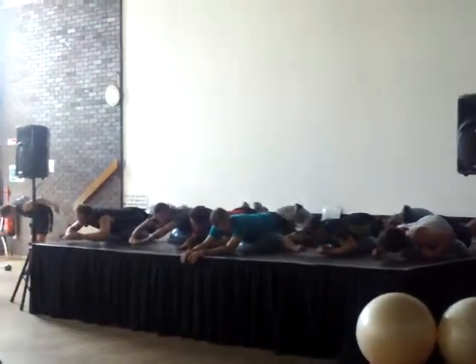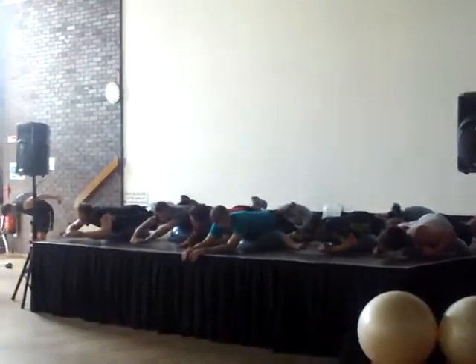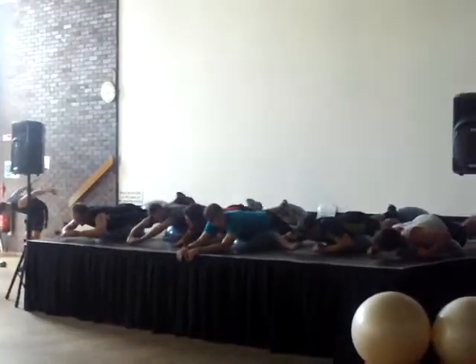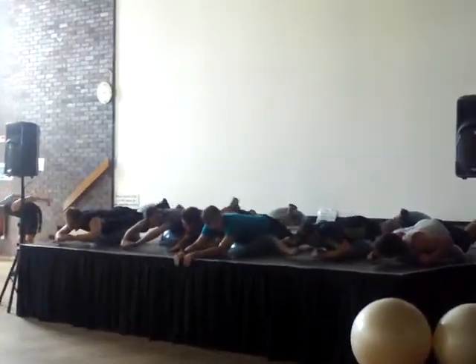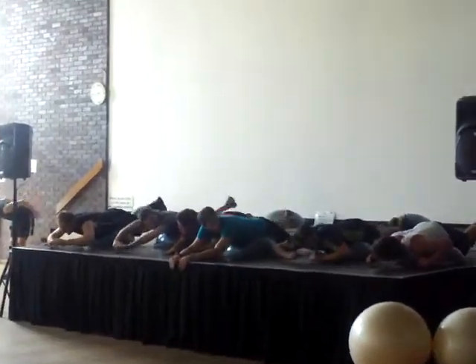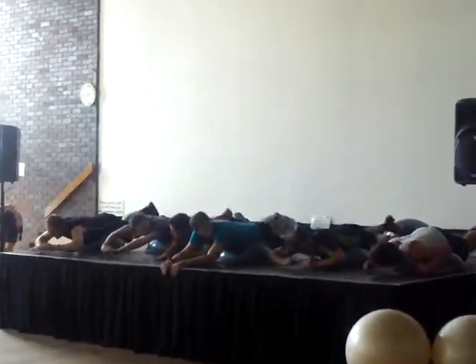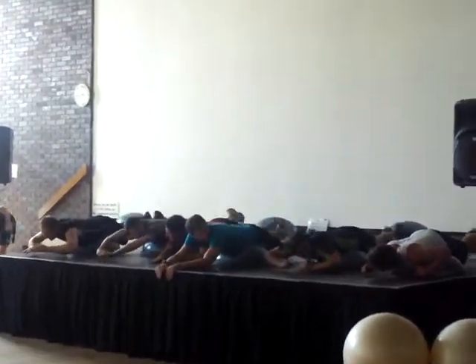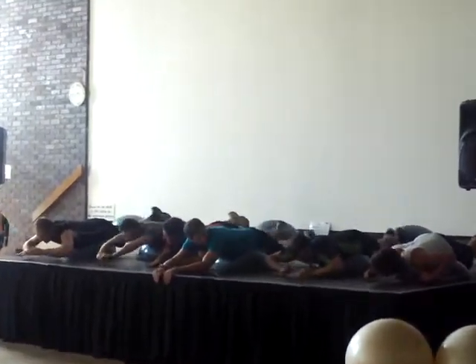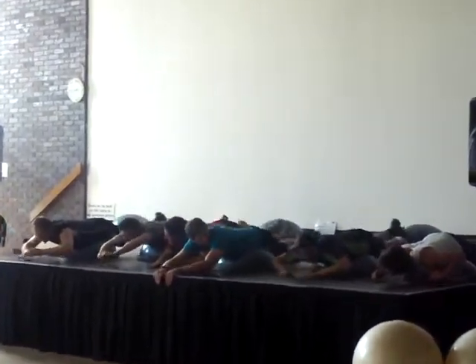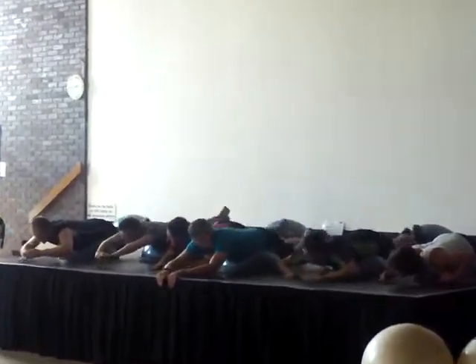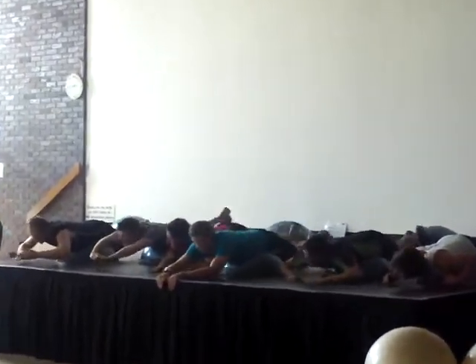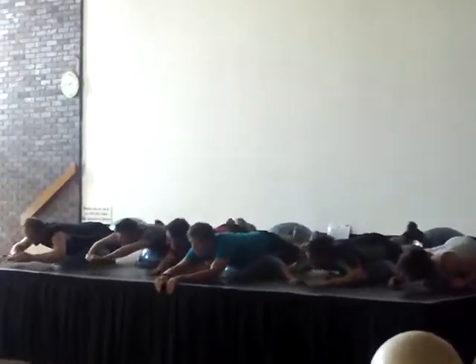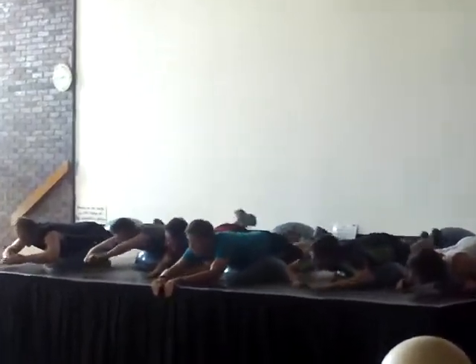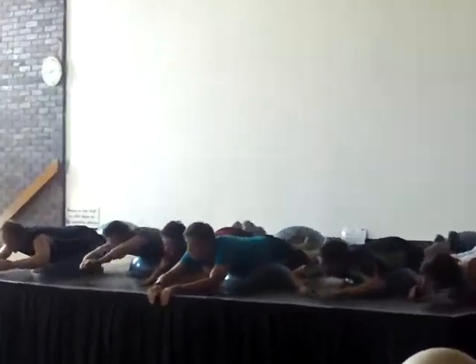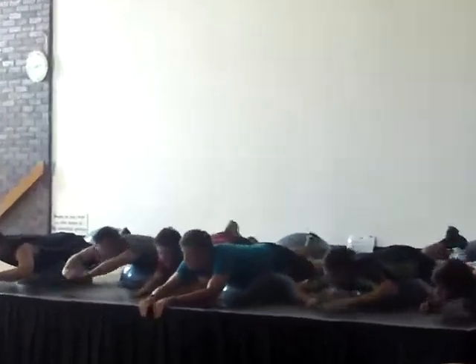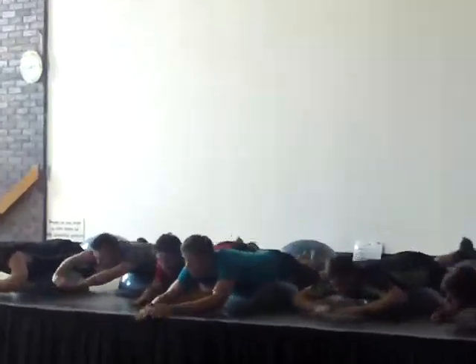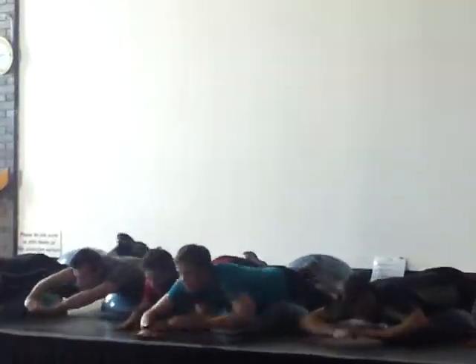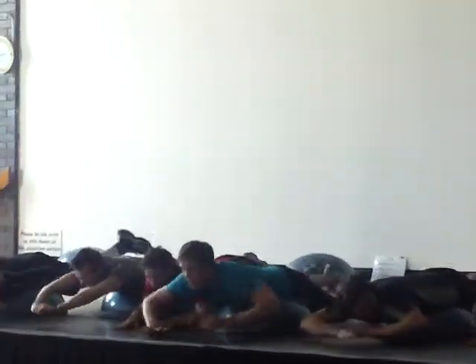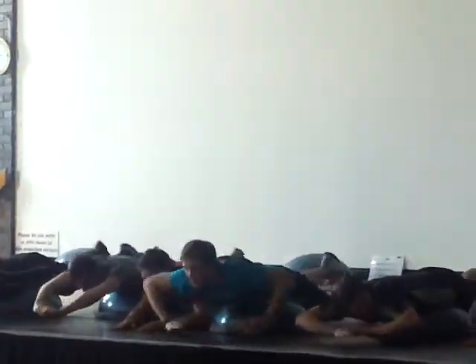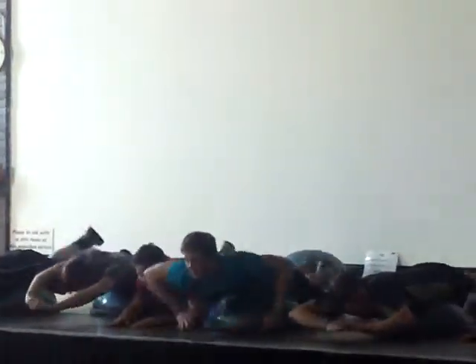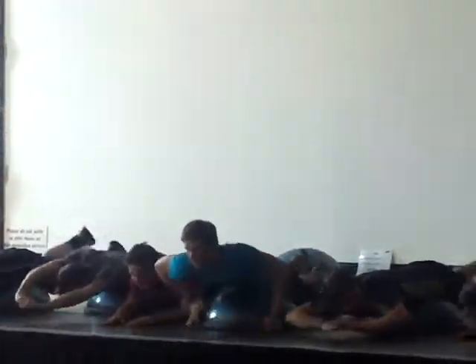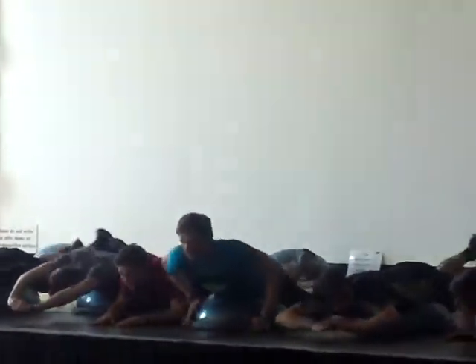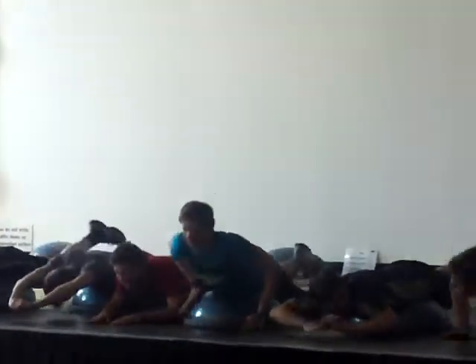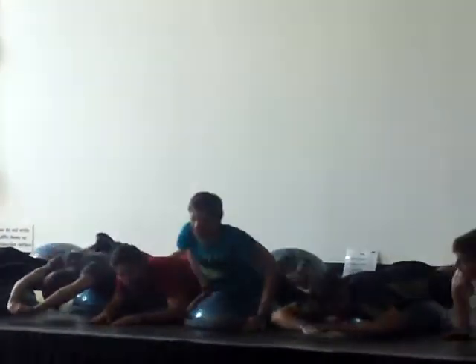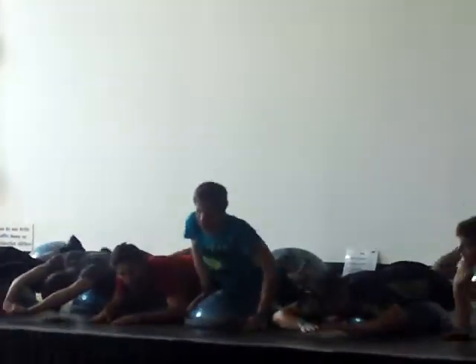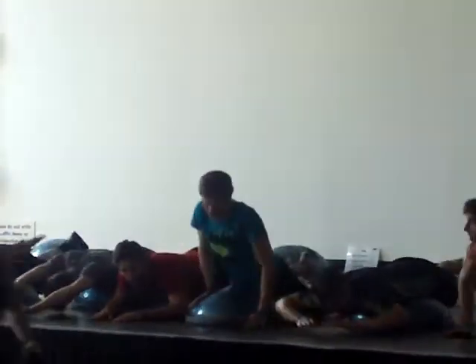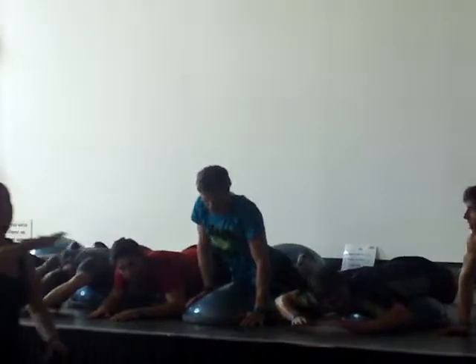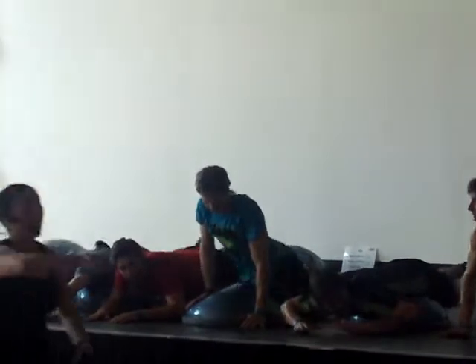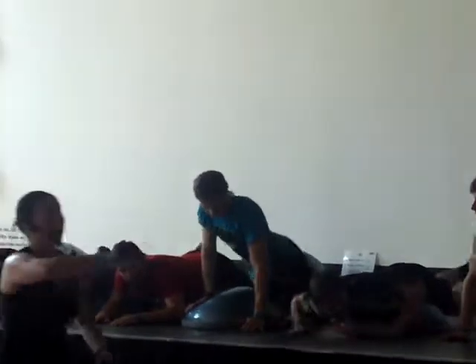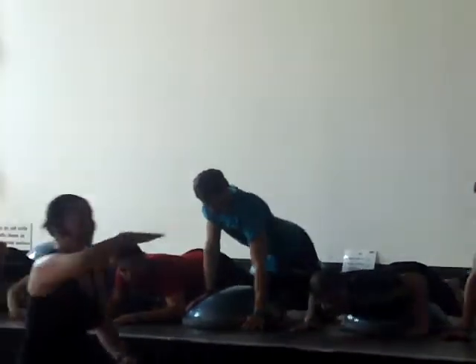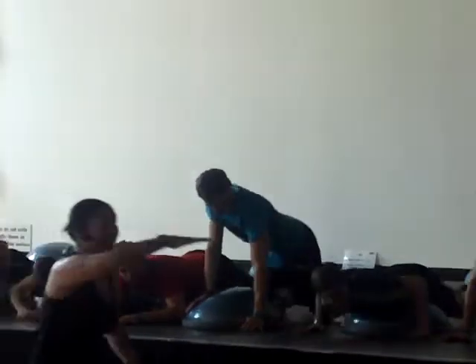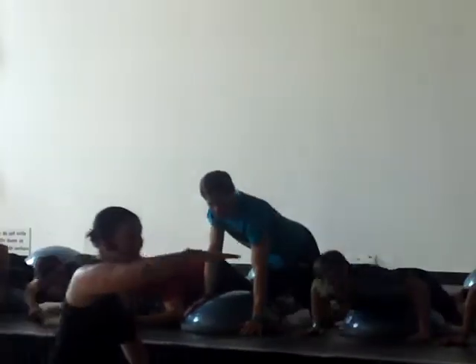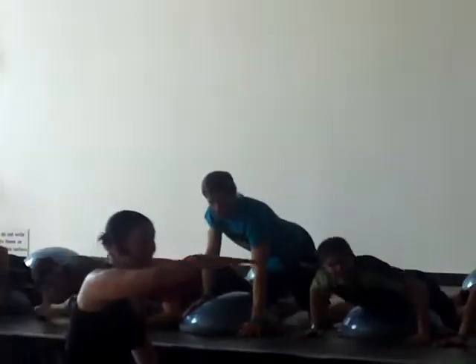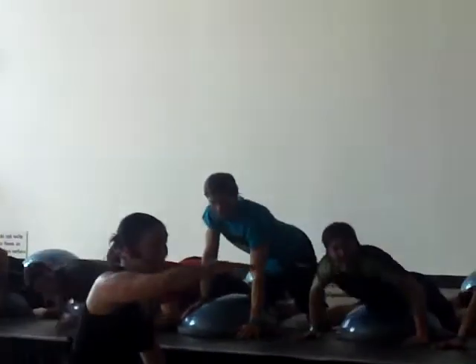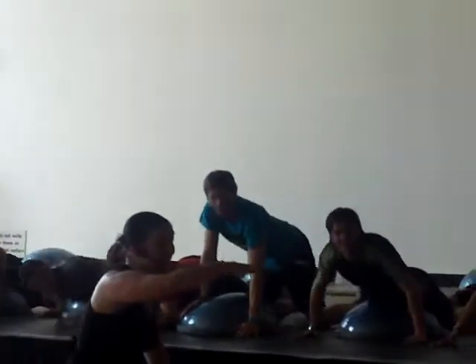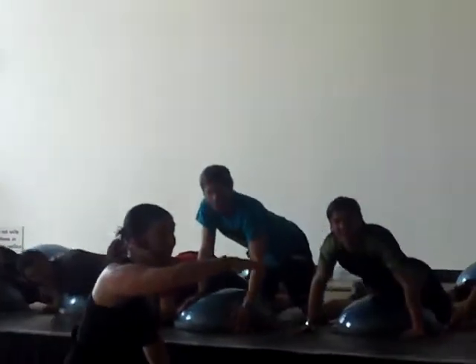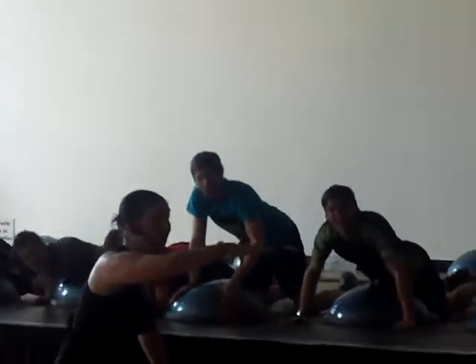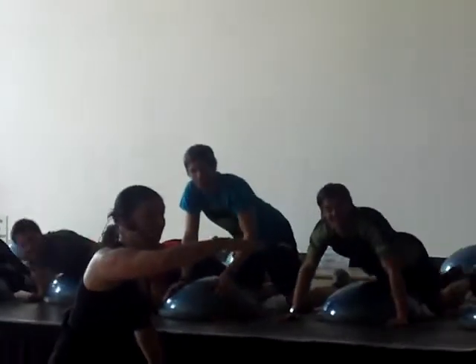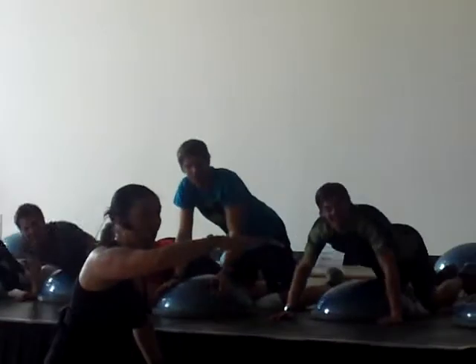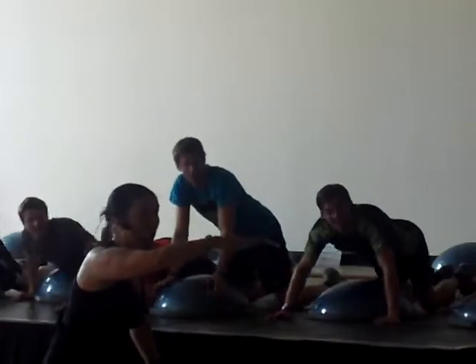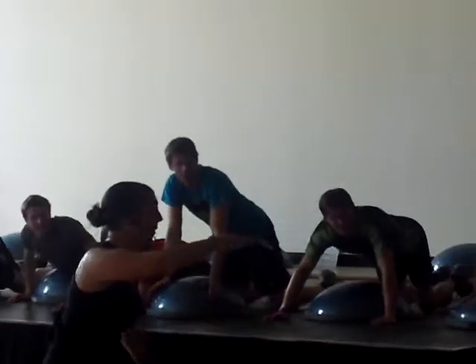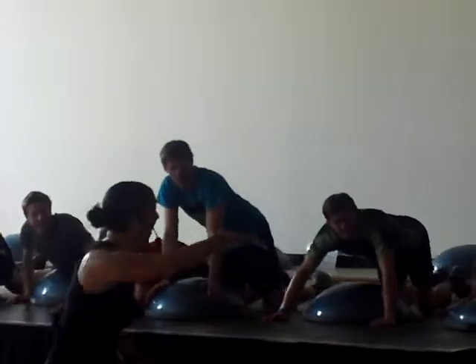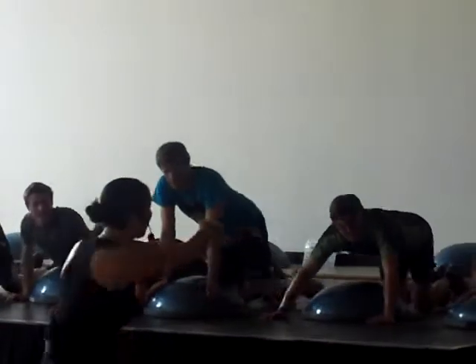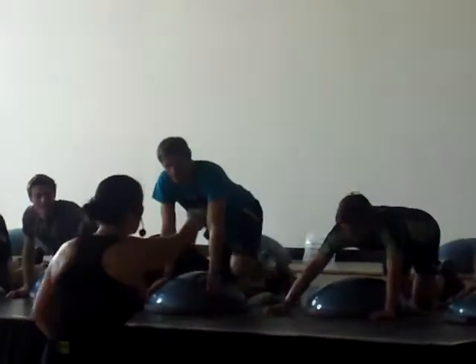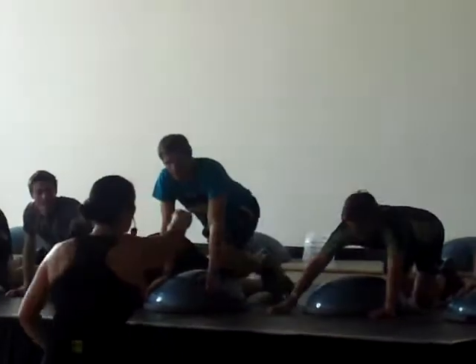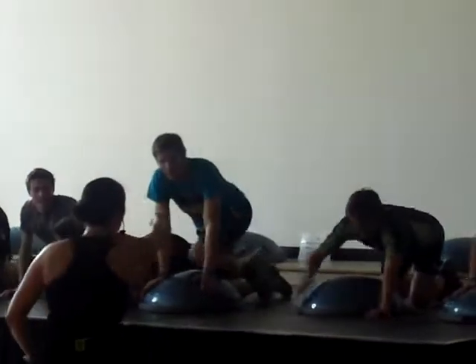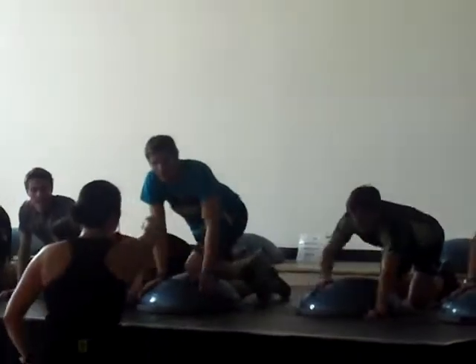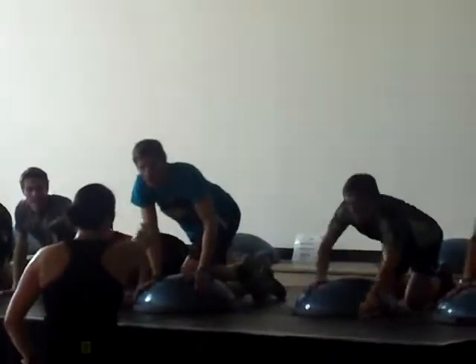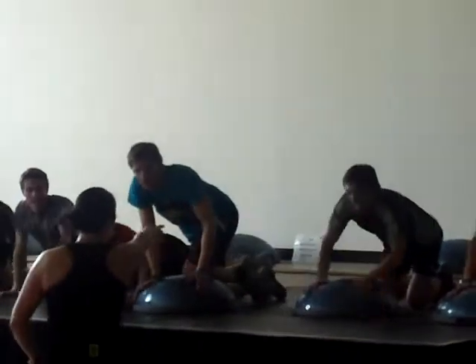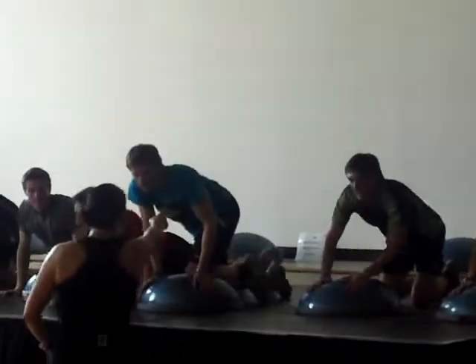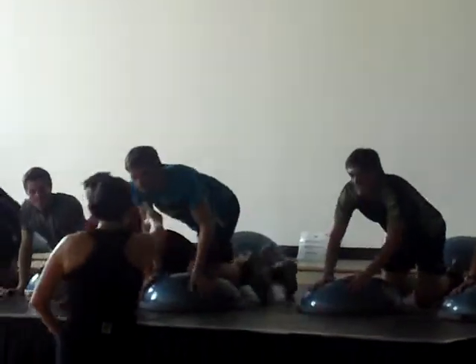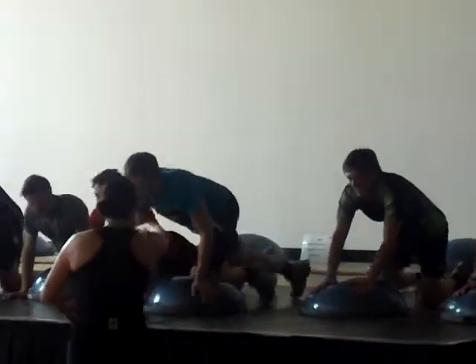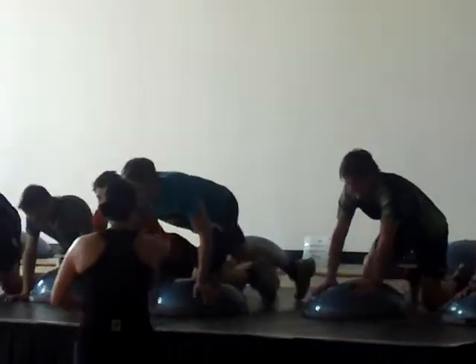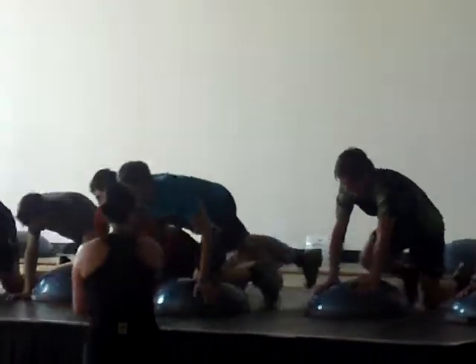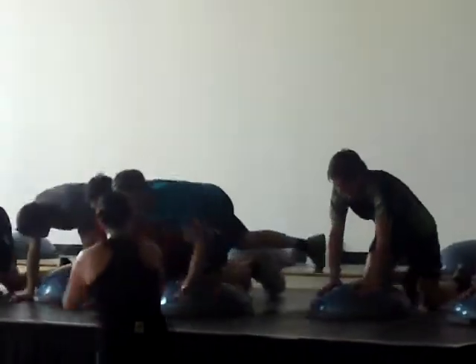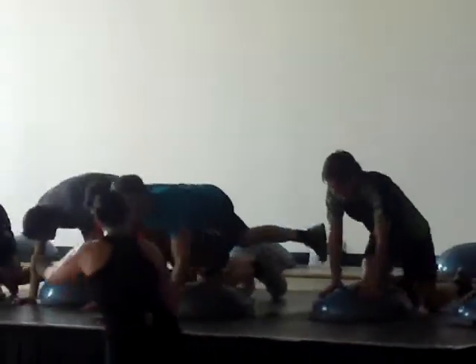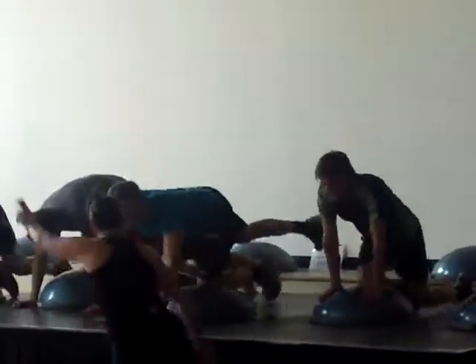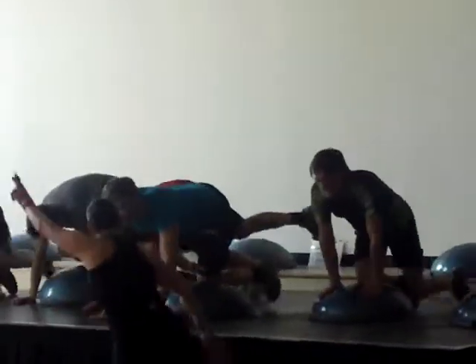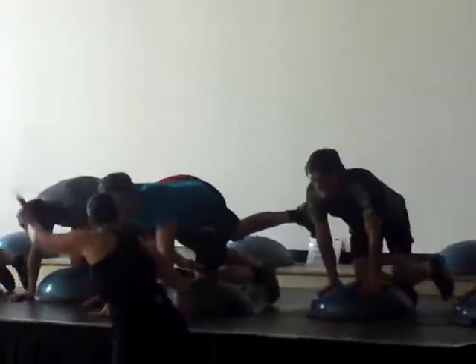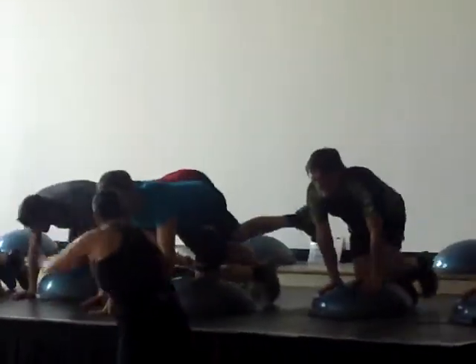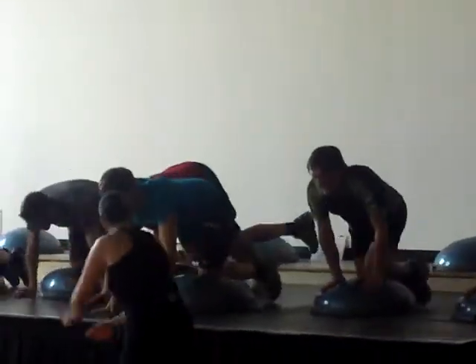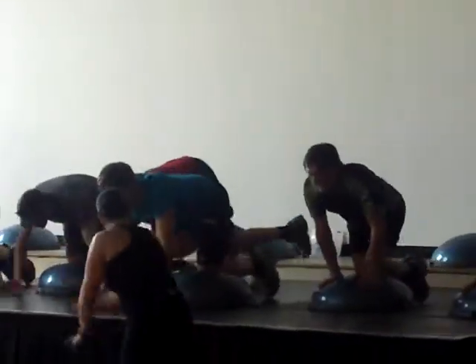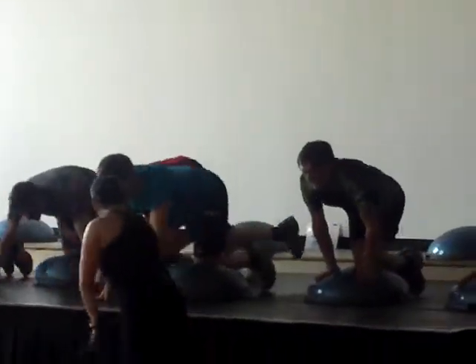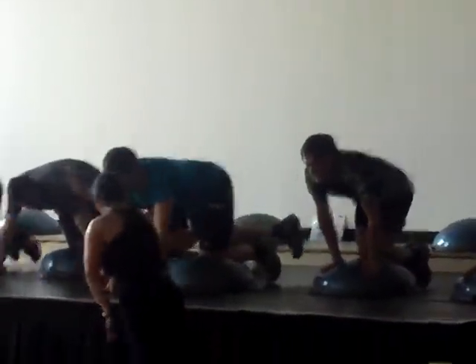Ready? Three, two, one. That's exercise two. Have a look. So your reciprocal reach here.